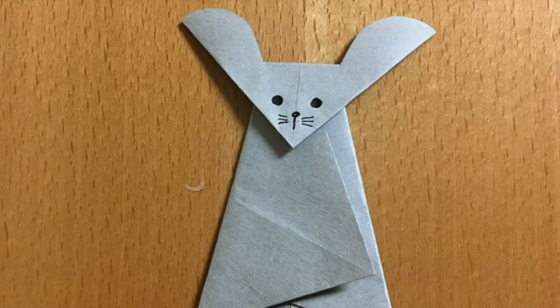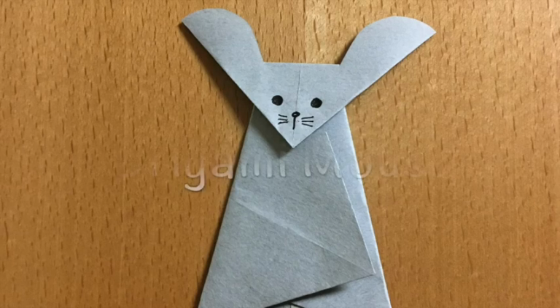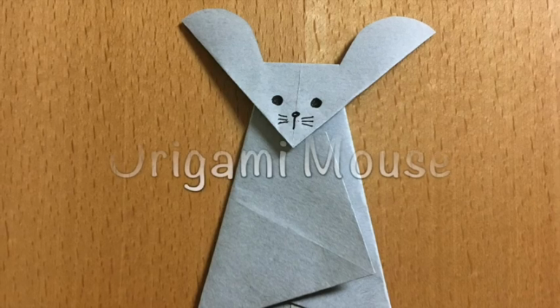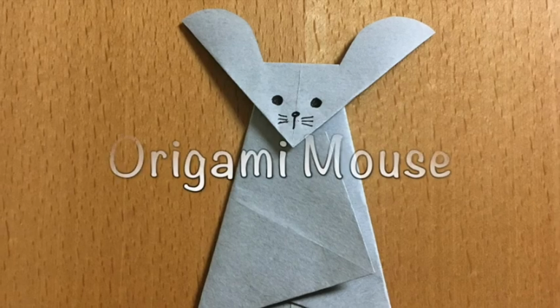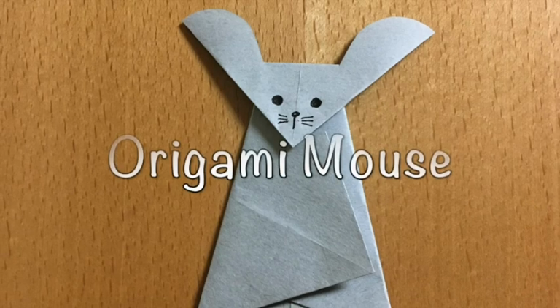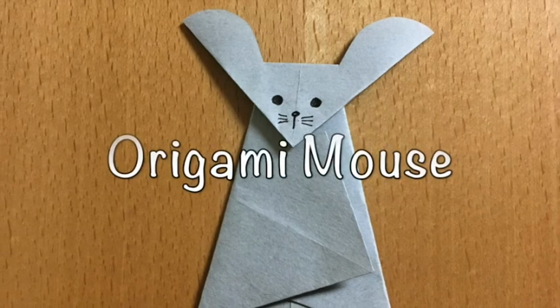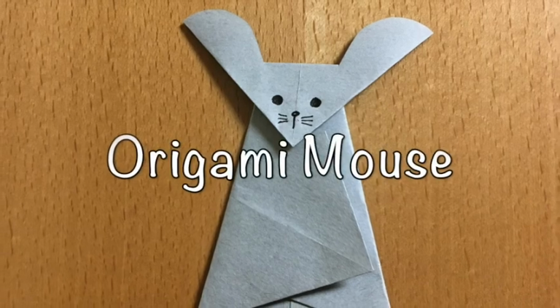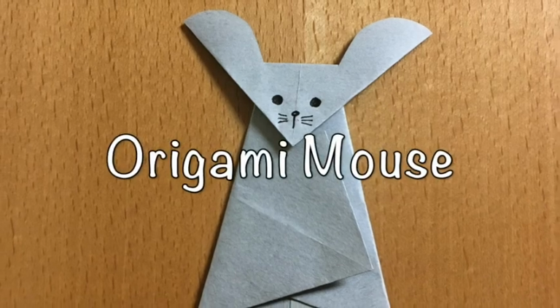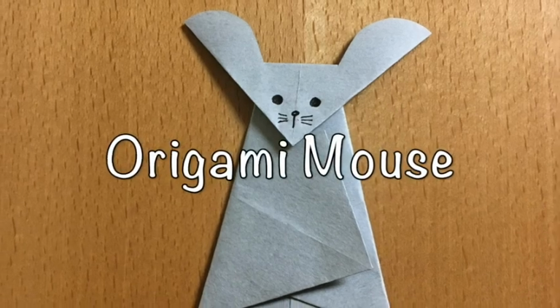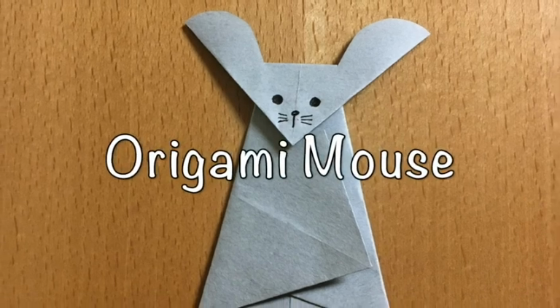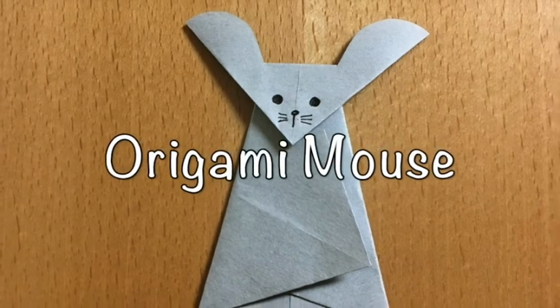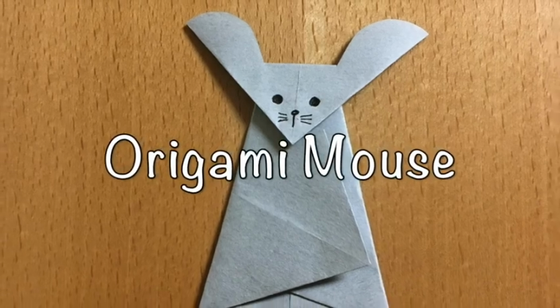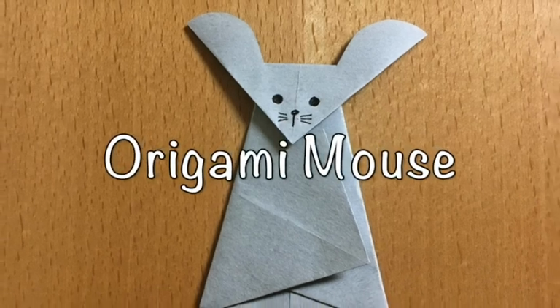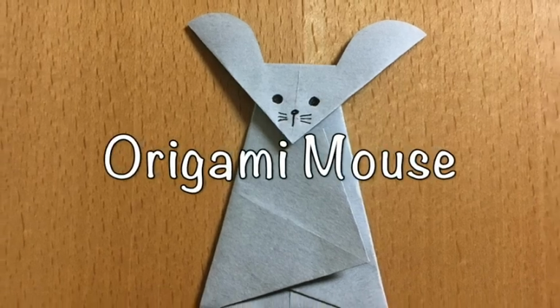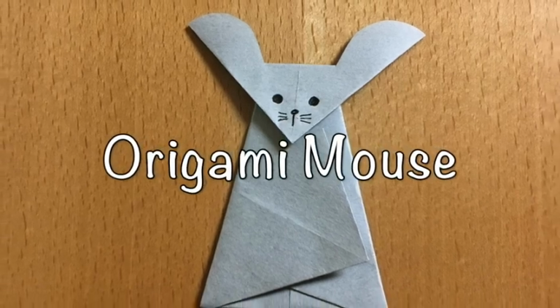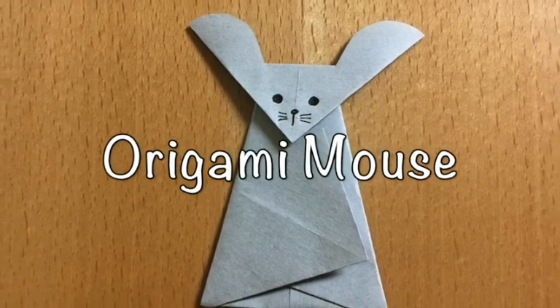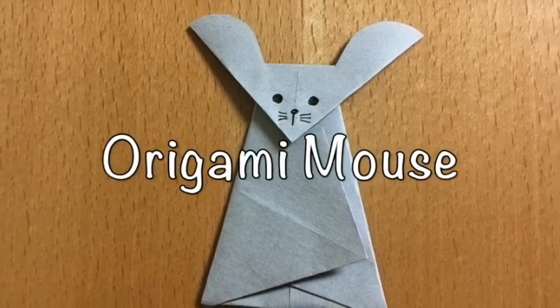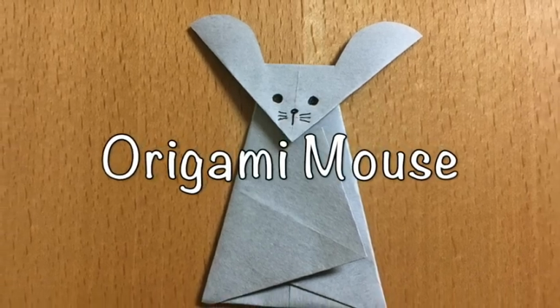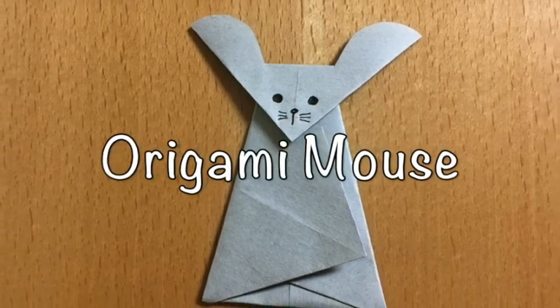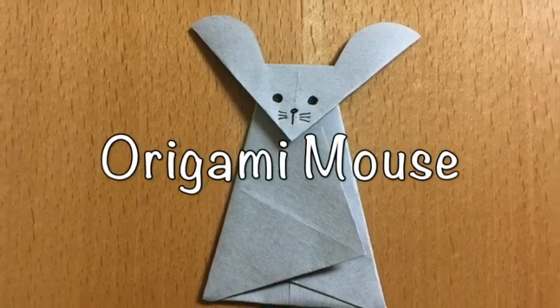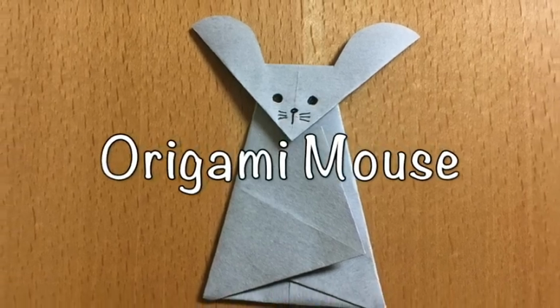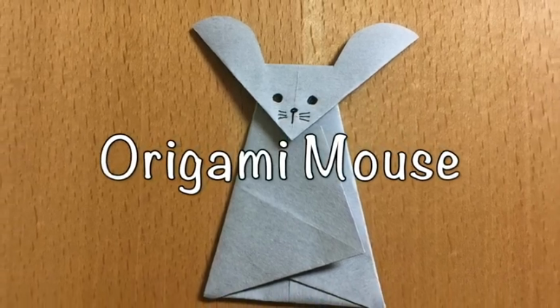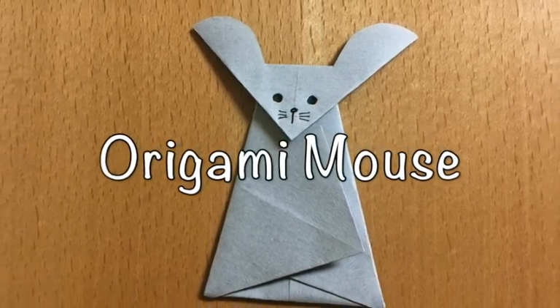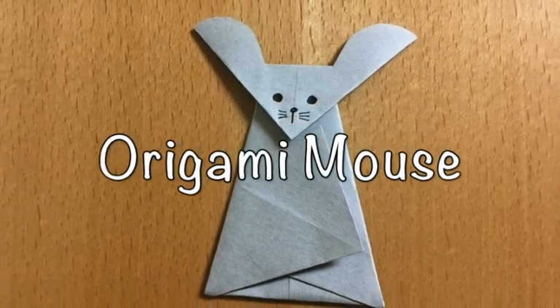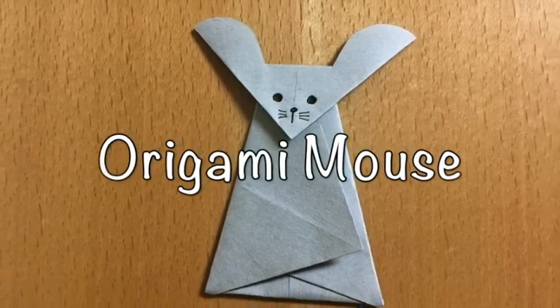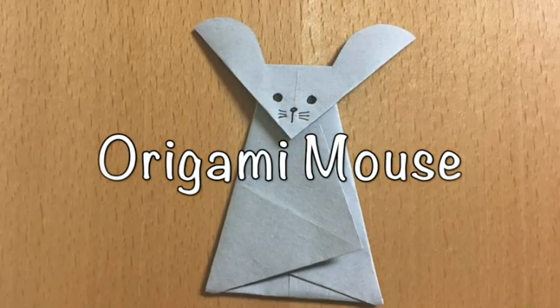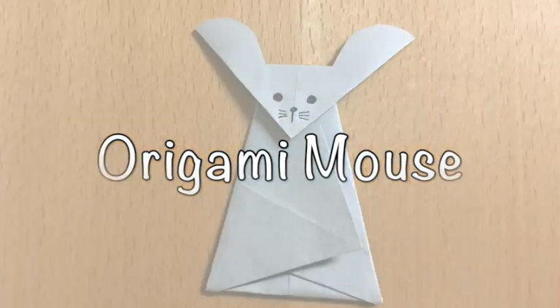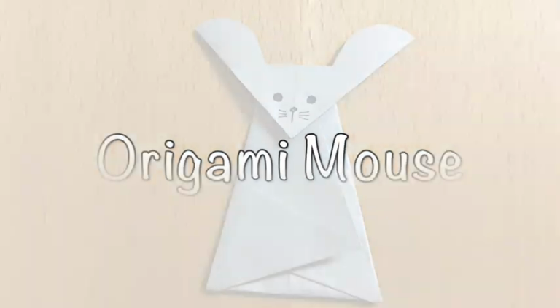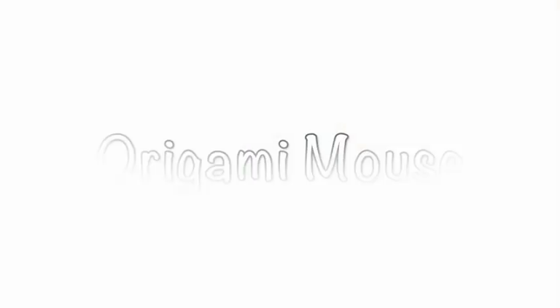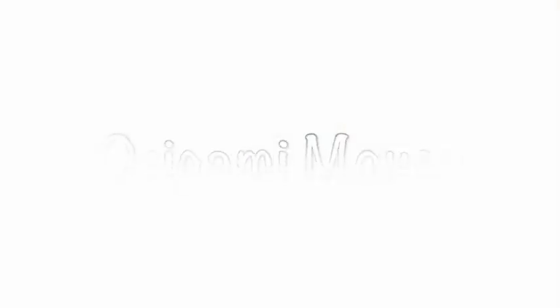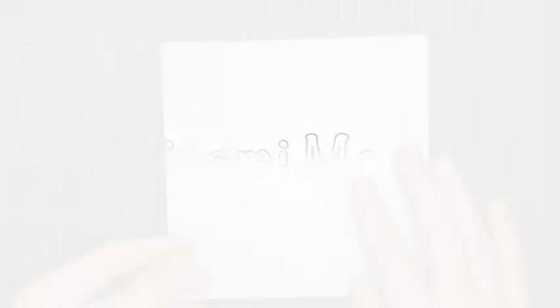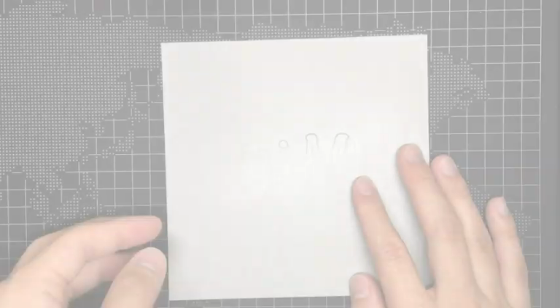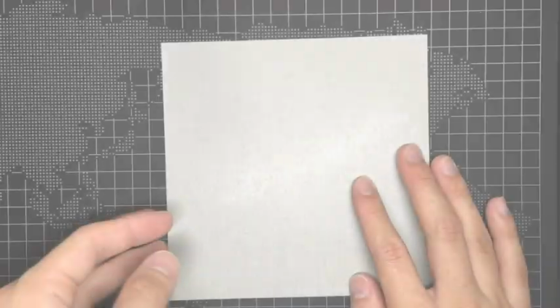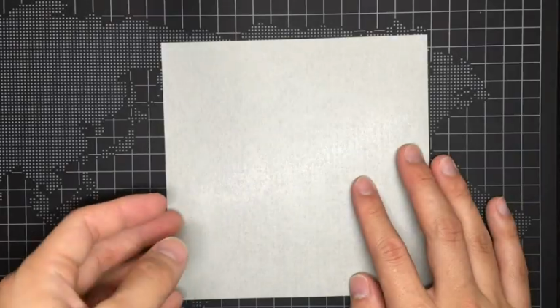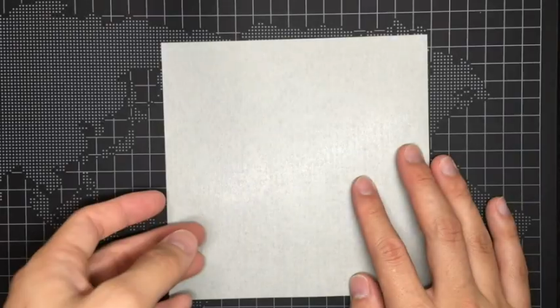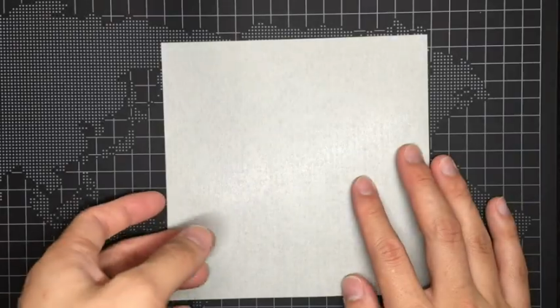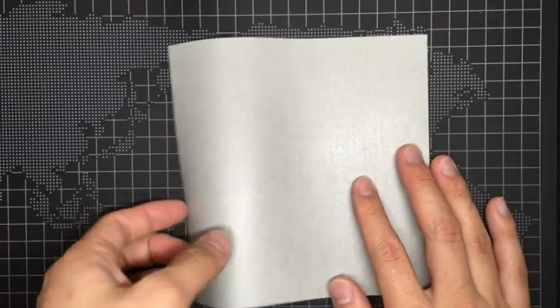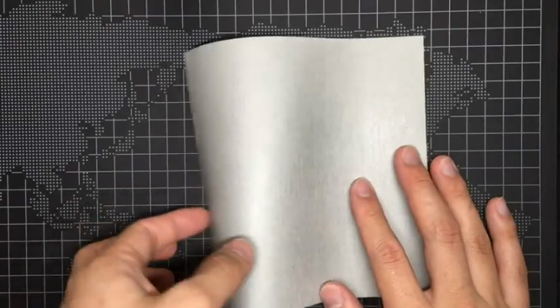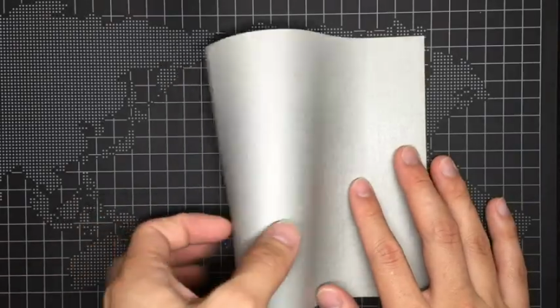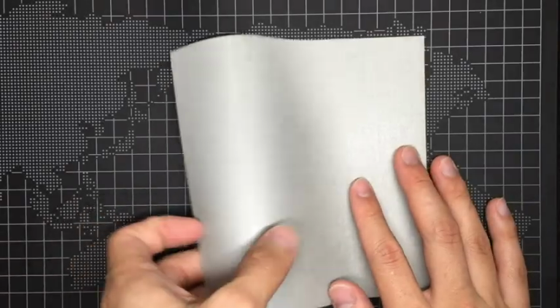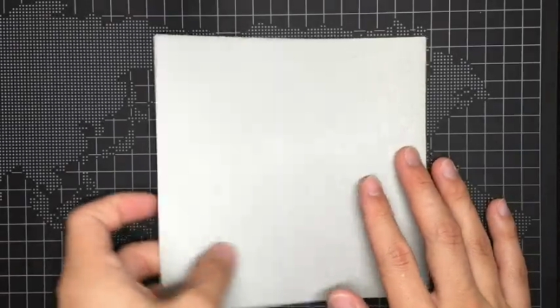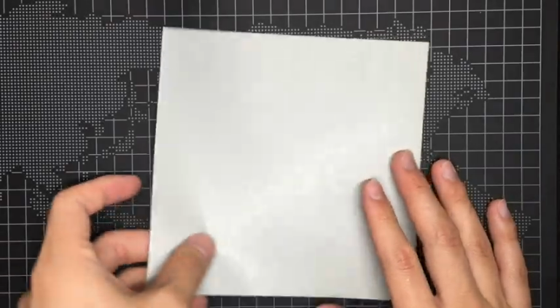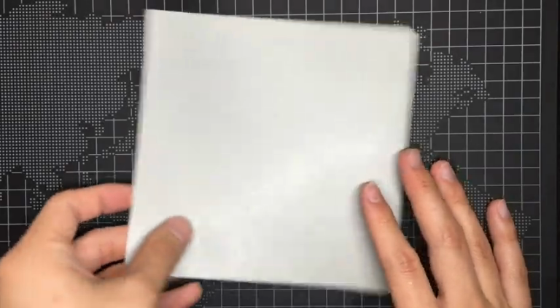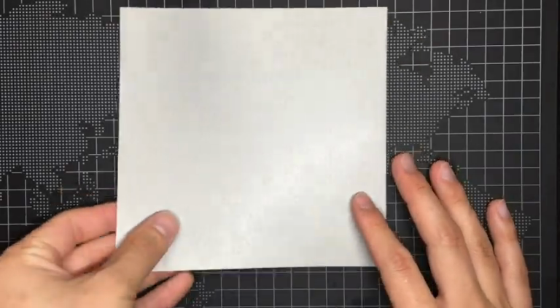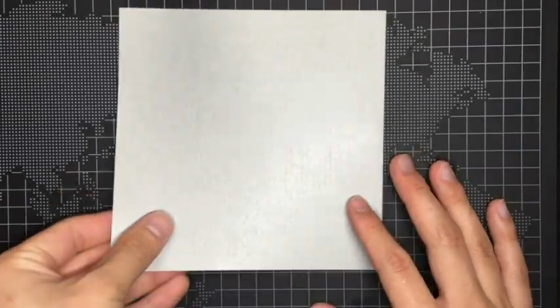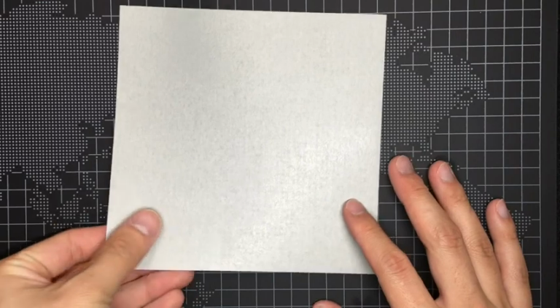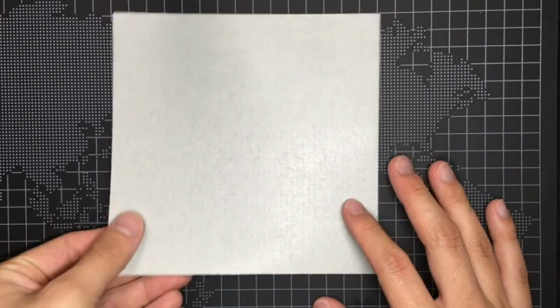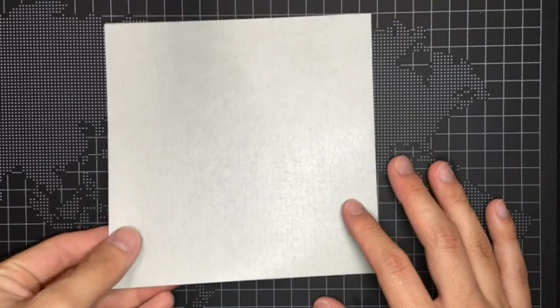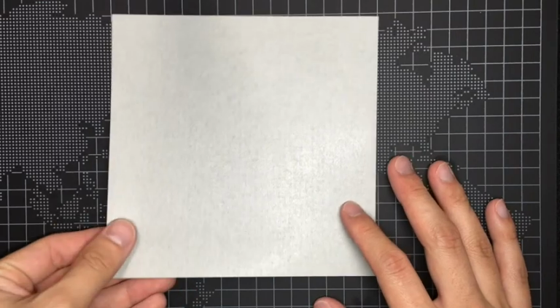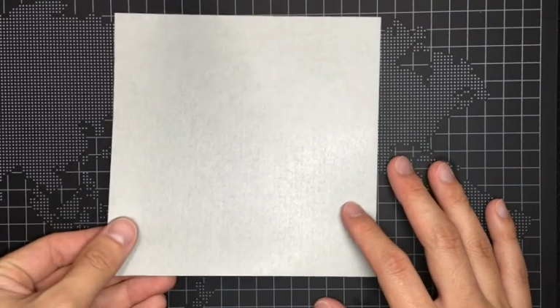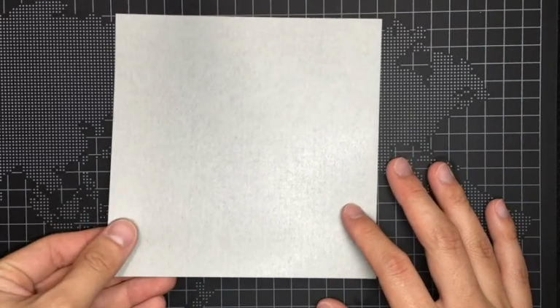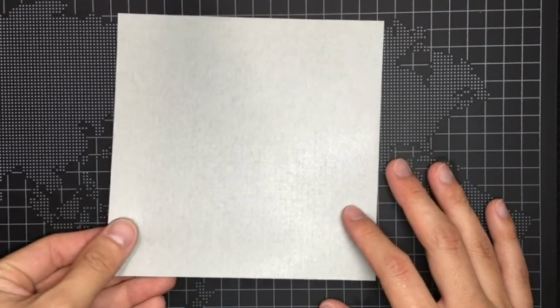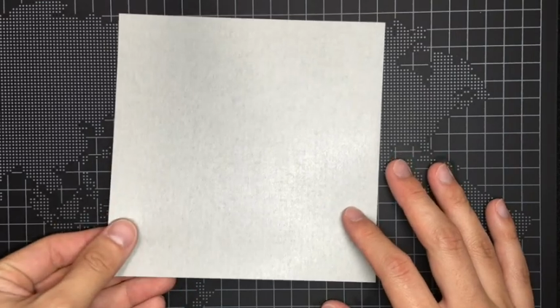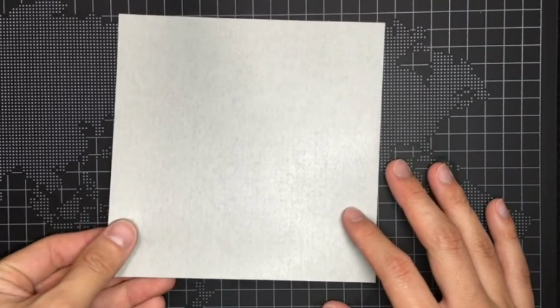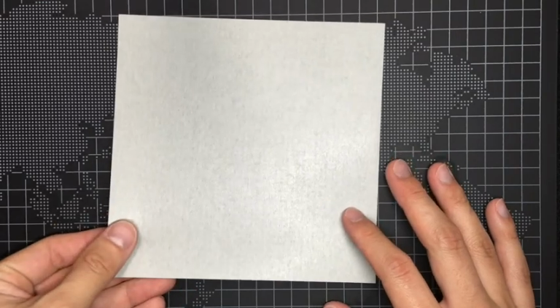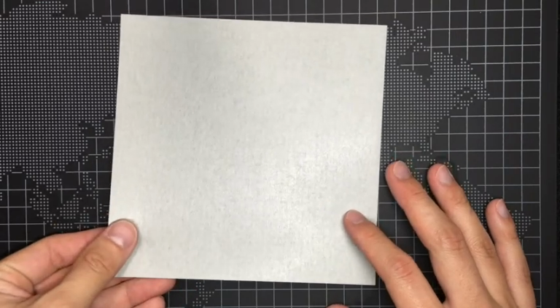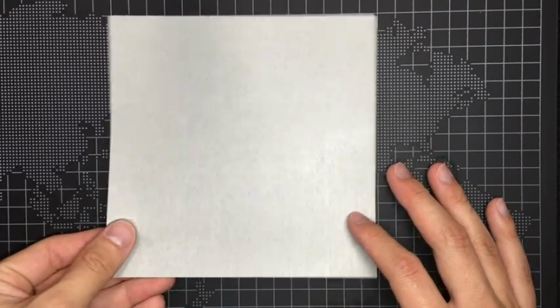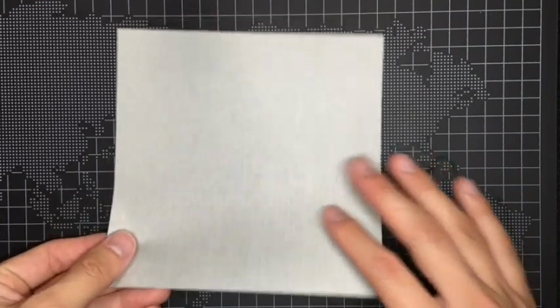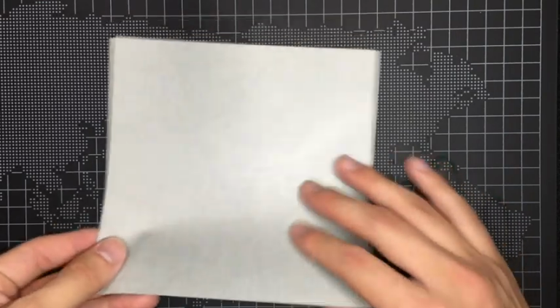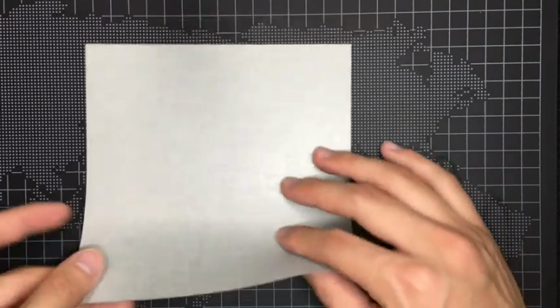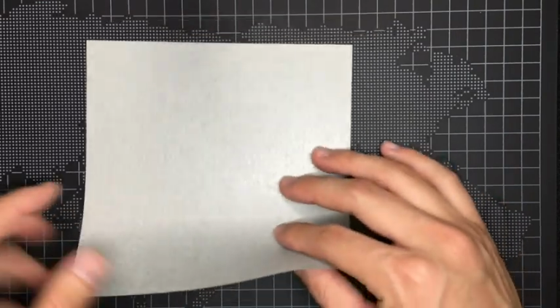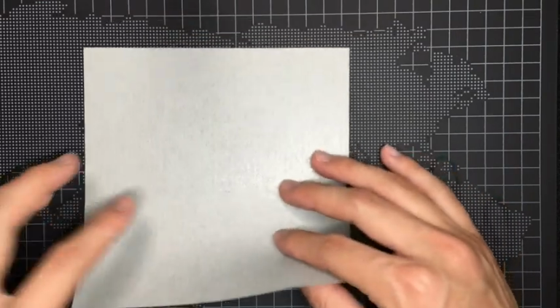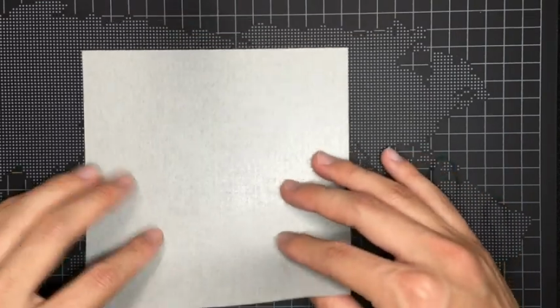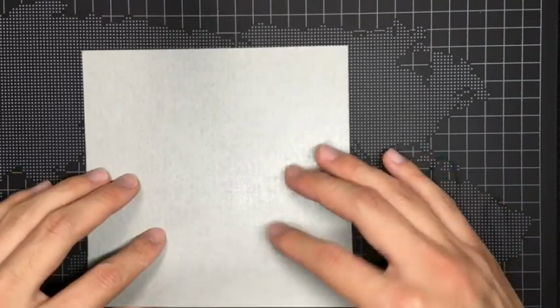Hello everyone, today we're gonna make an origami mouse. I'll be using gray origami paper today.